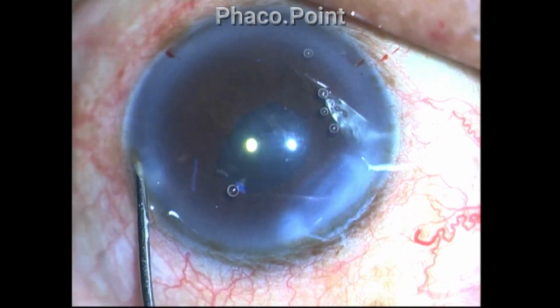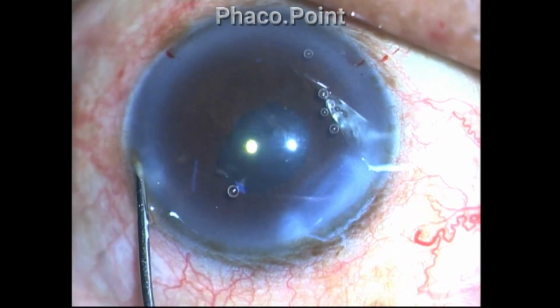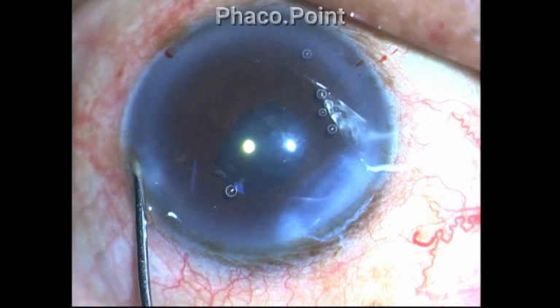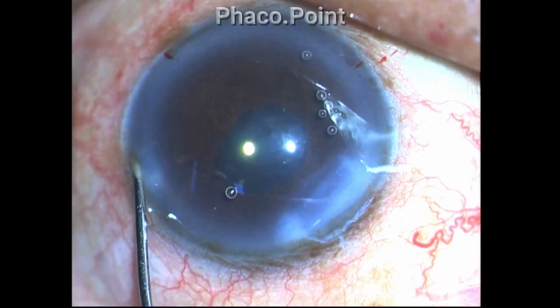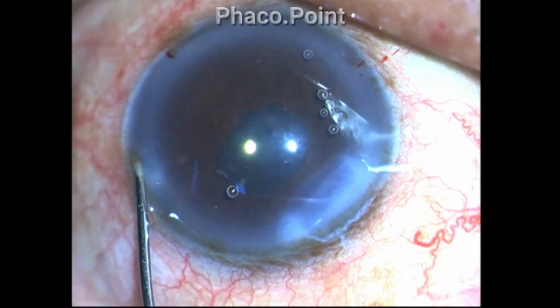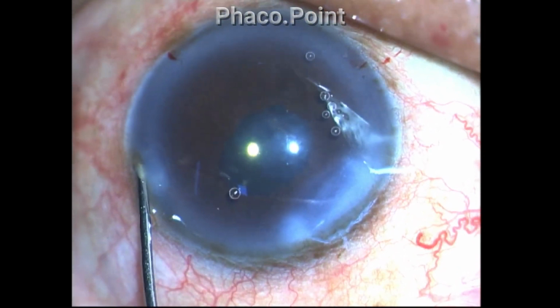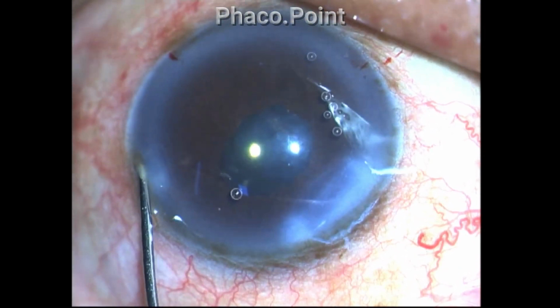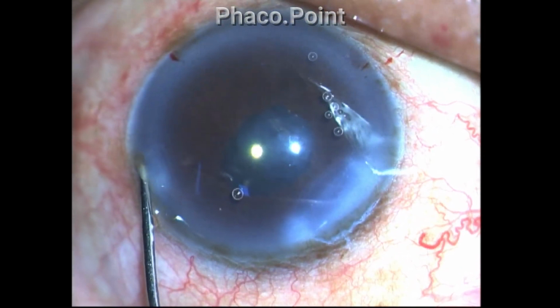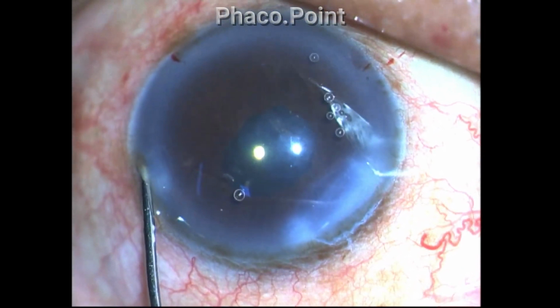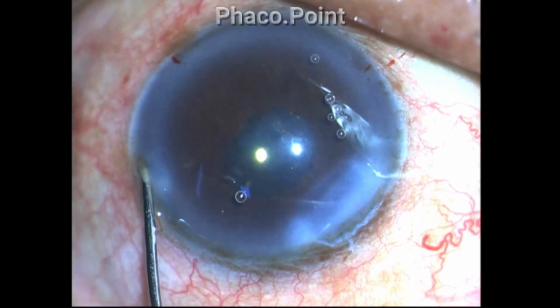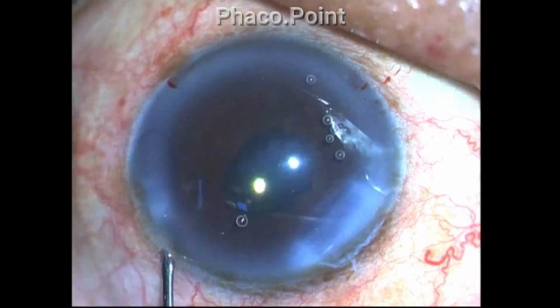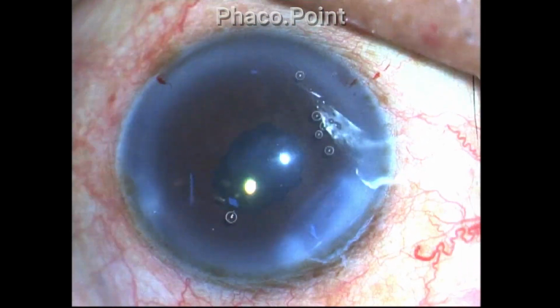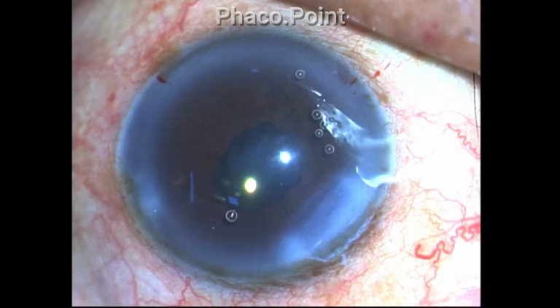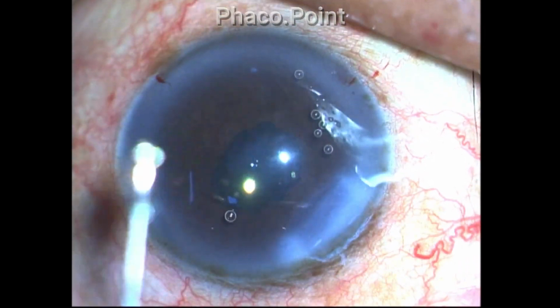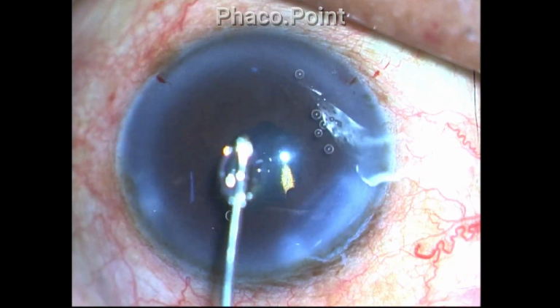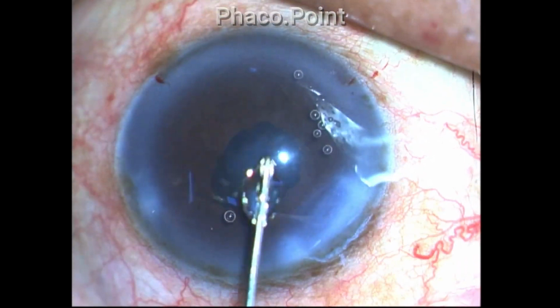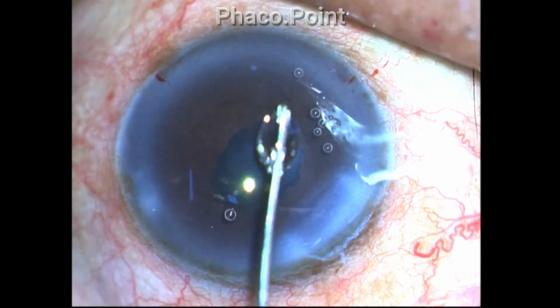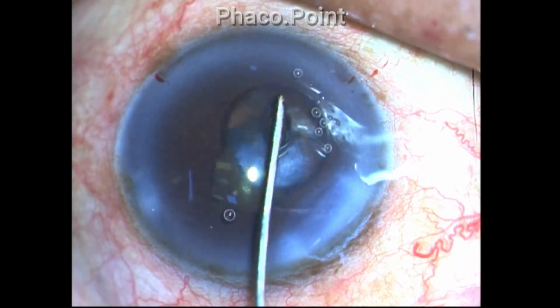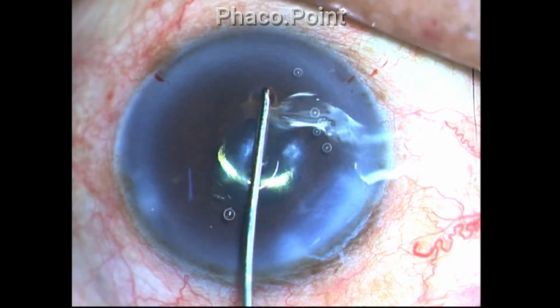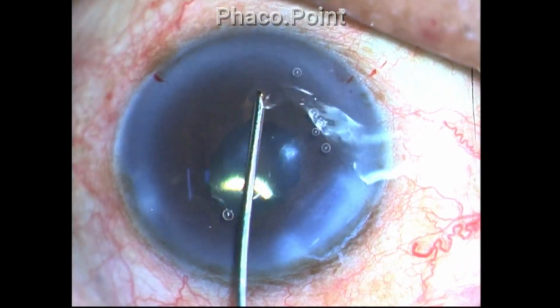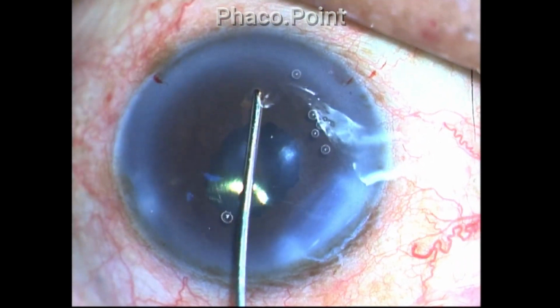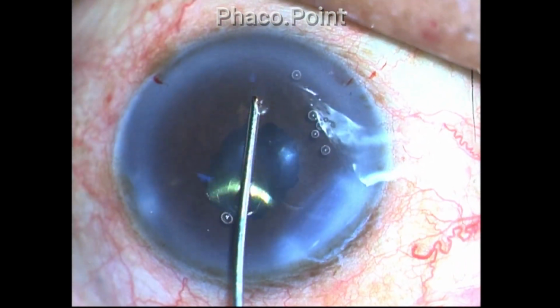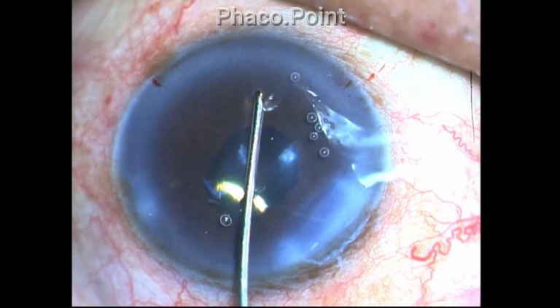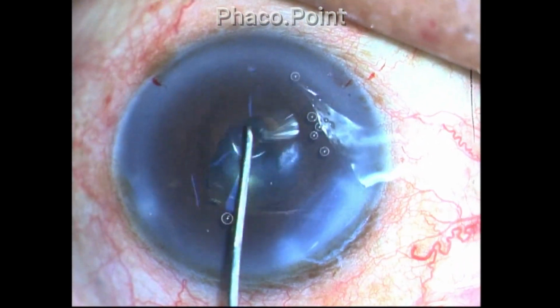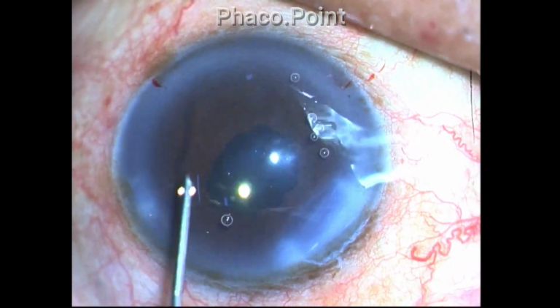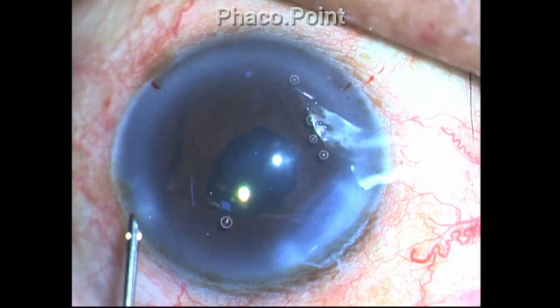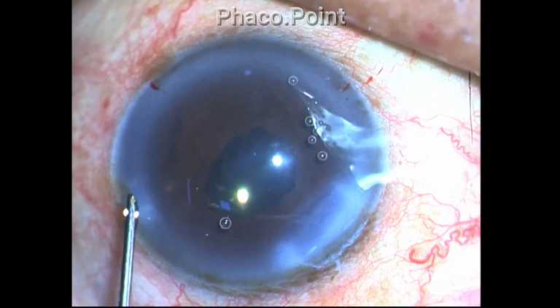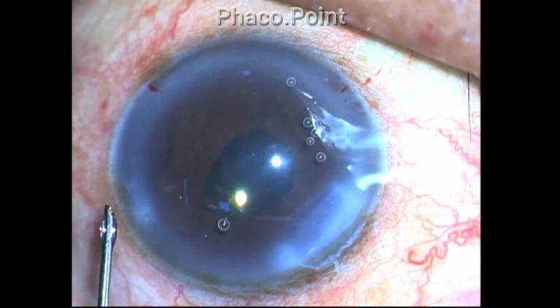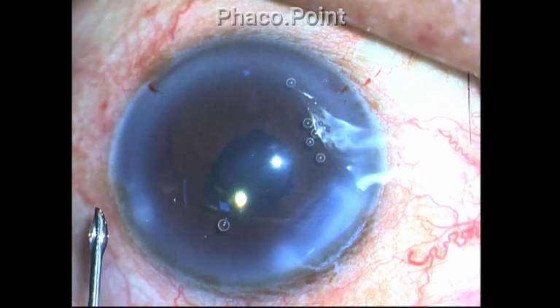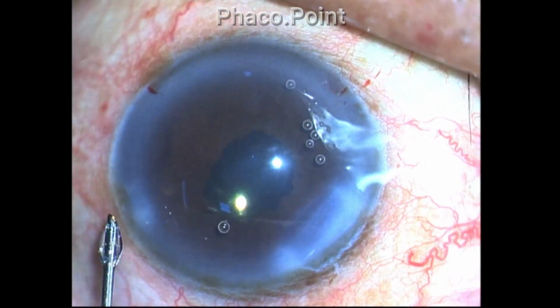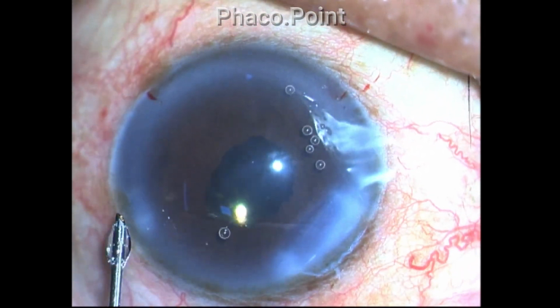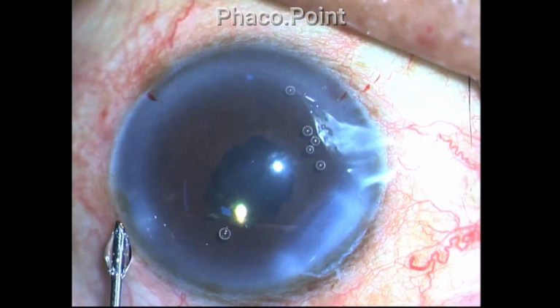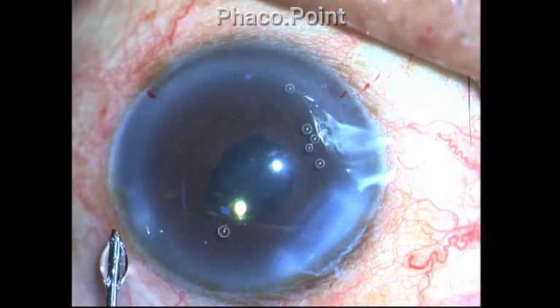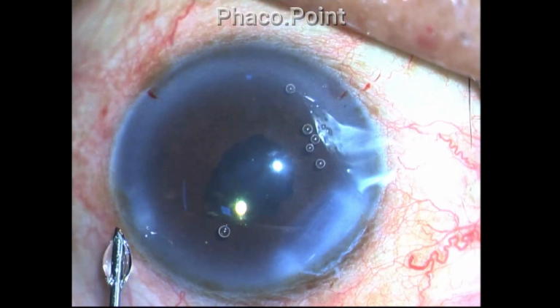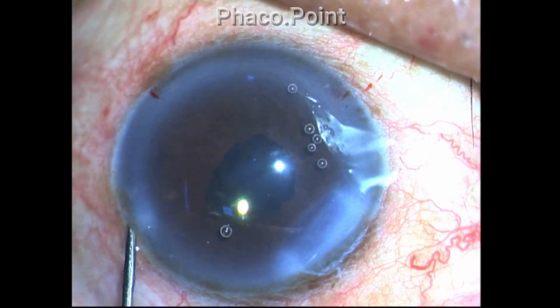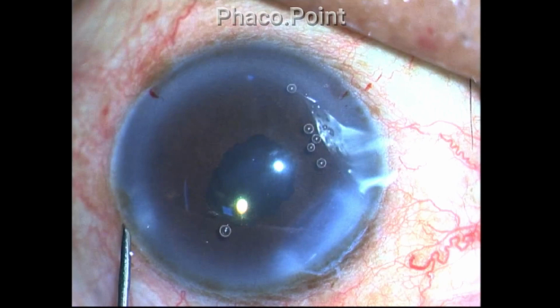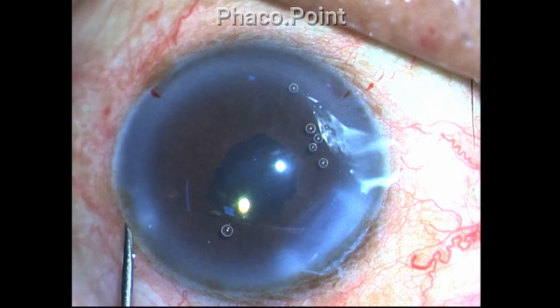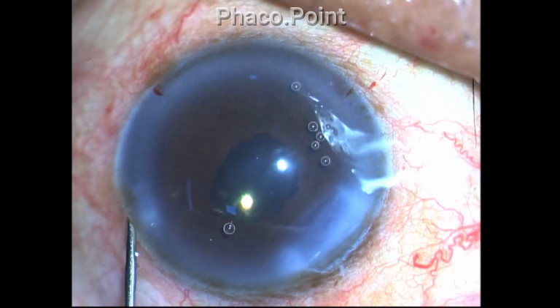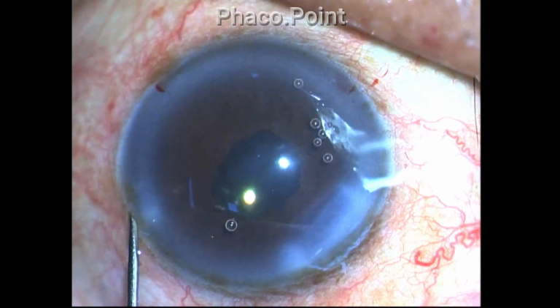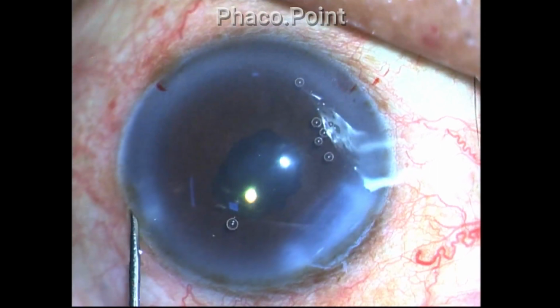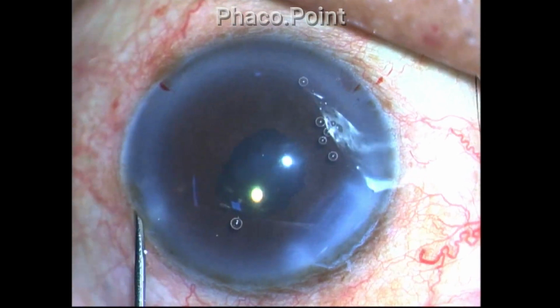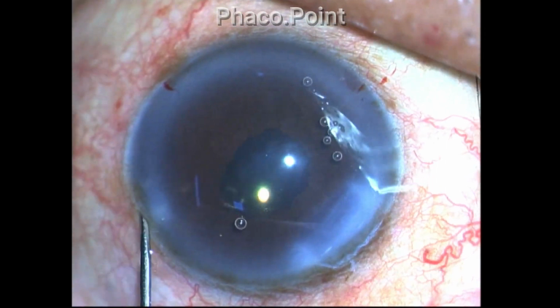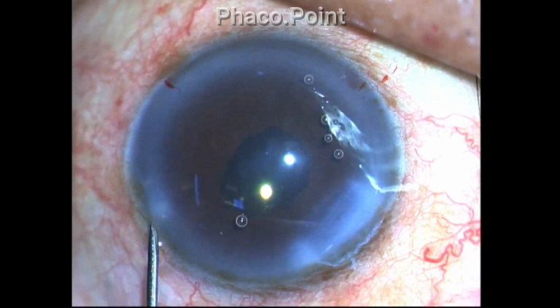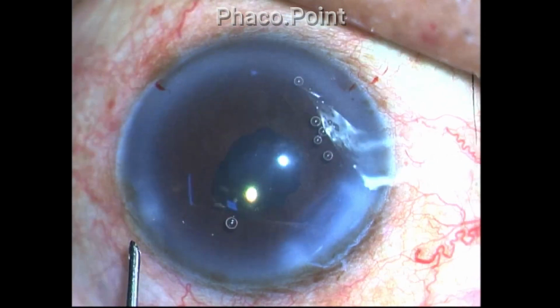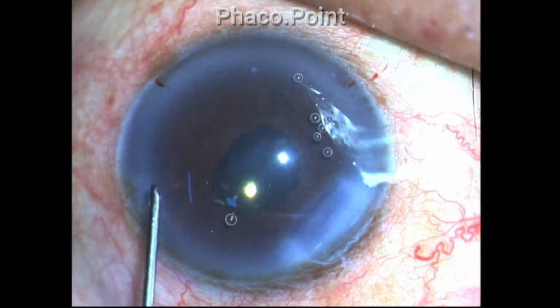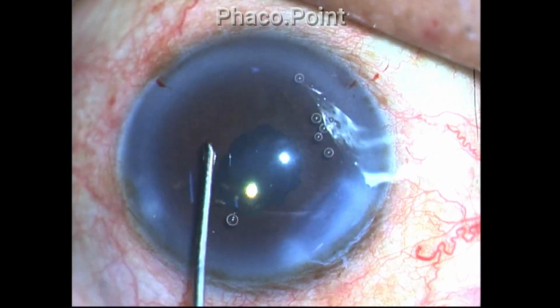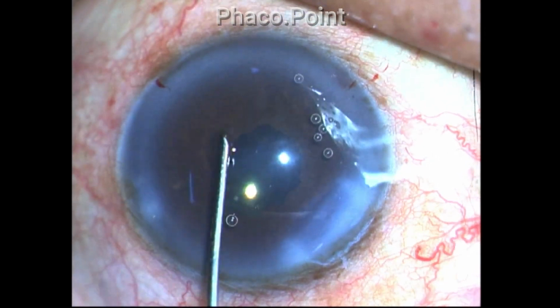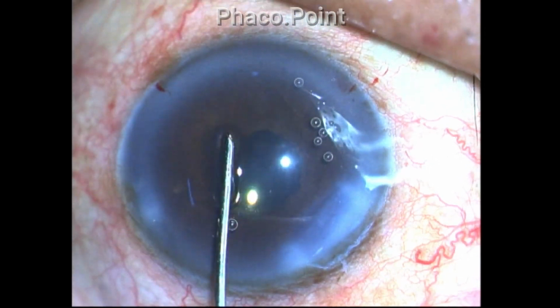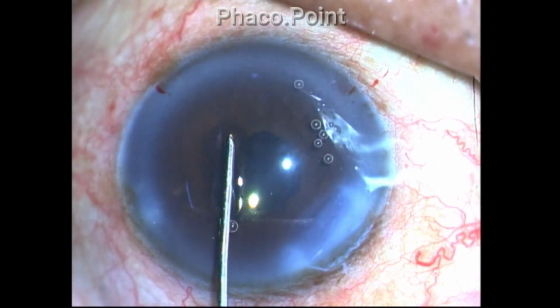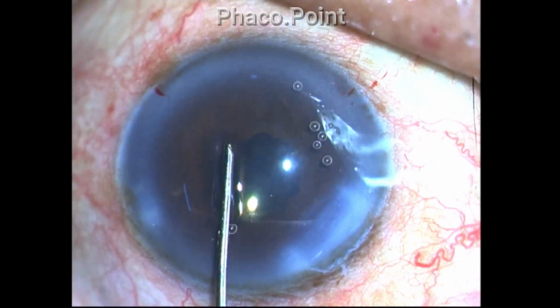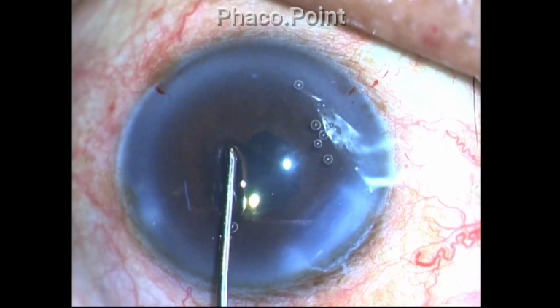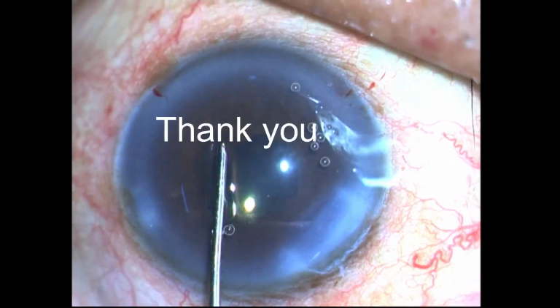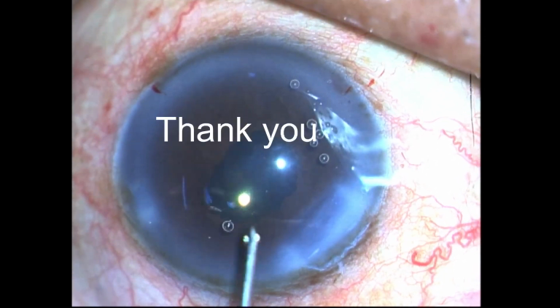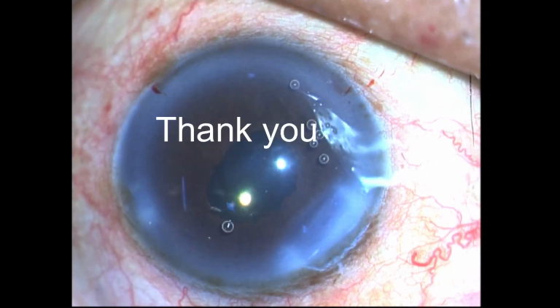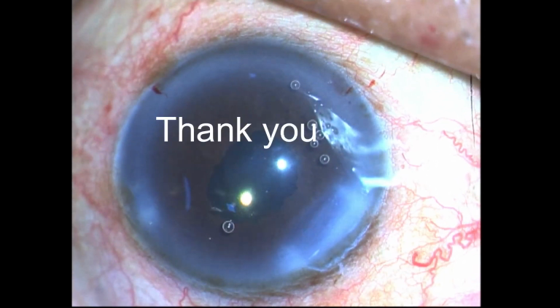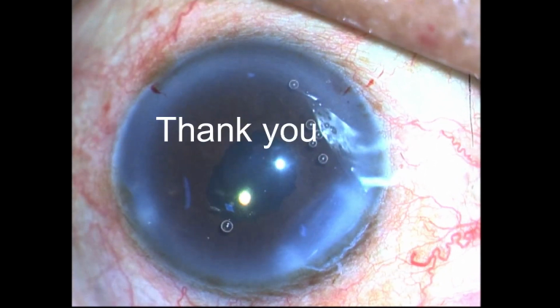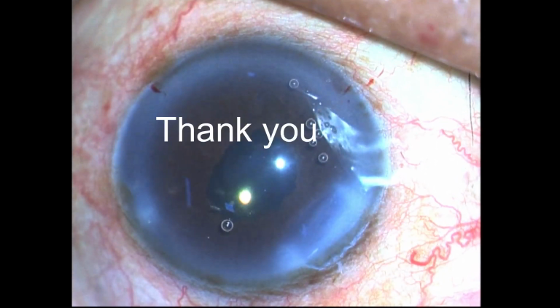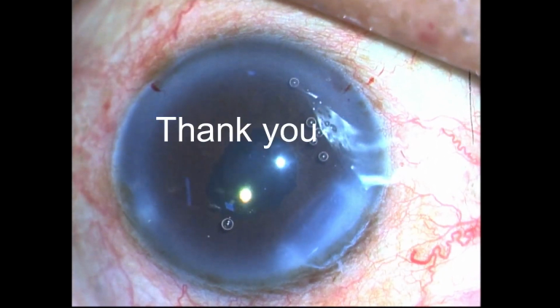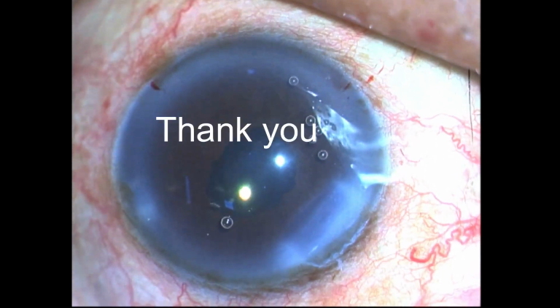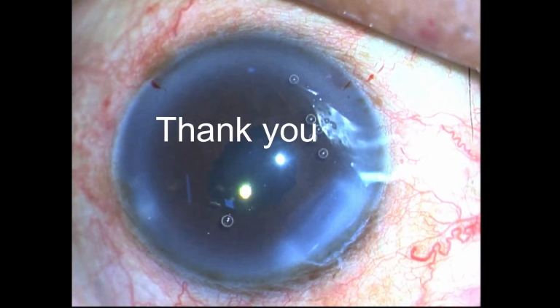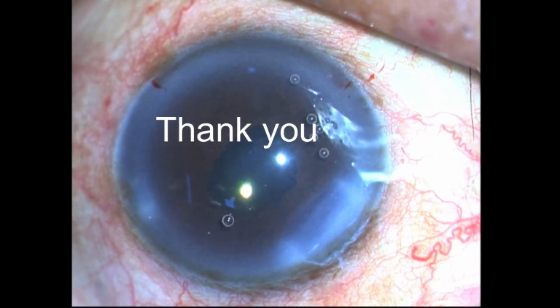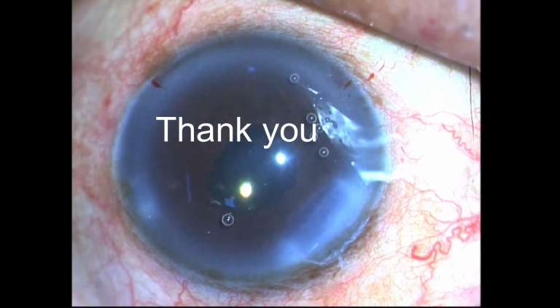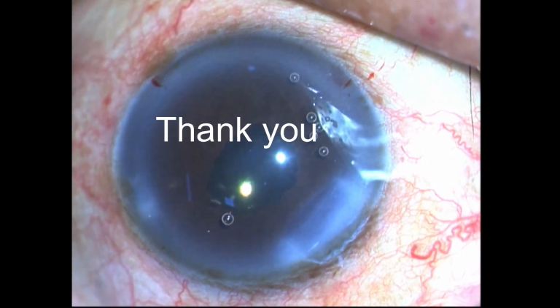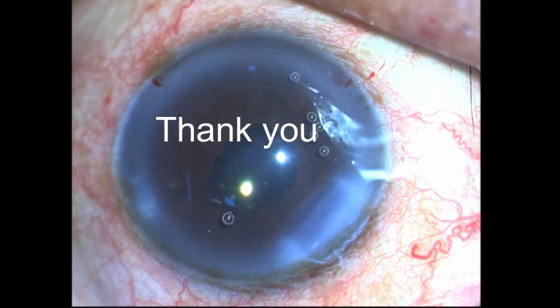I hydrate the incisions and that brings the case to an end. Thank you for your attention.